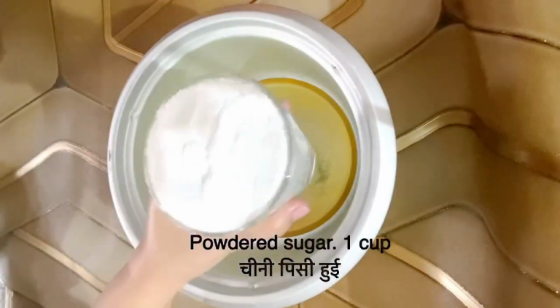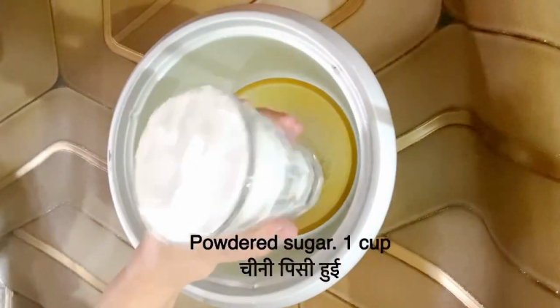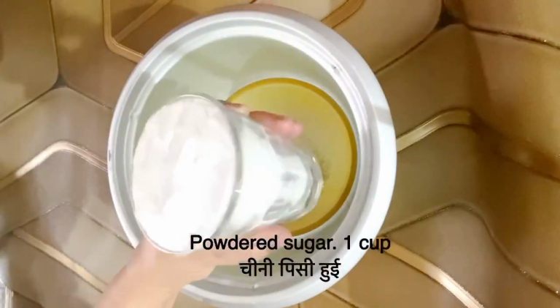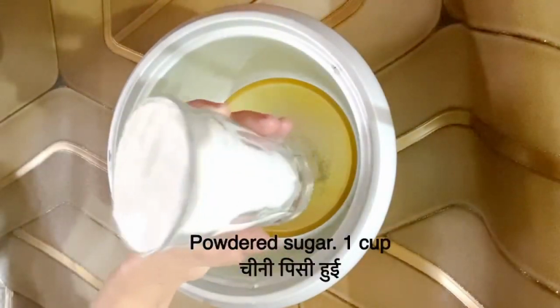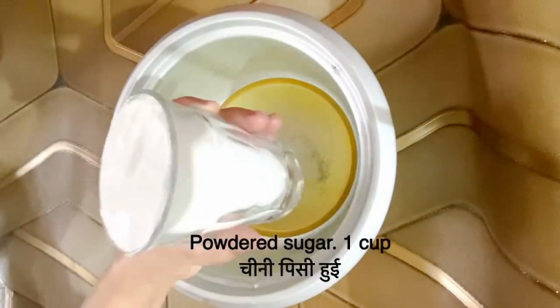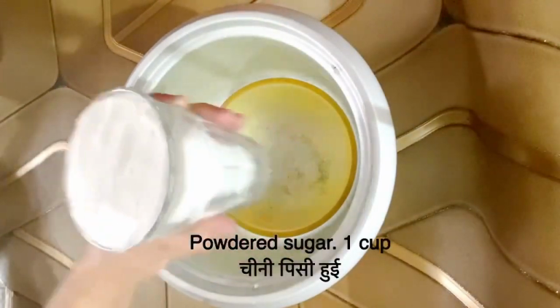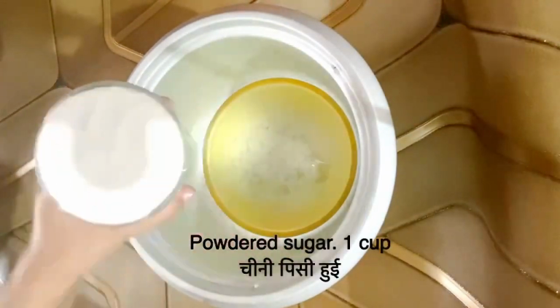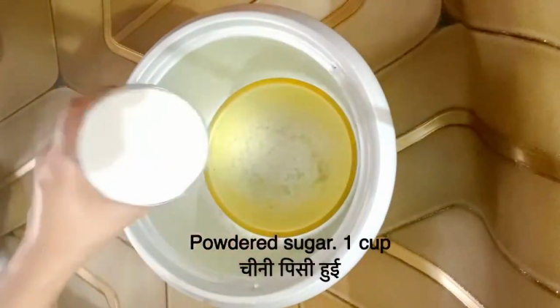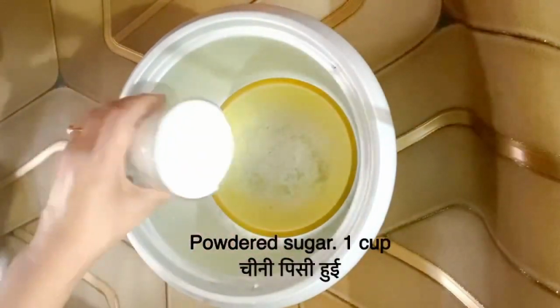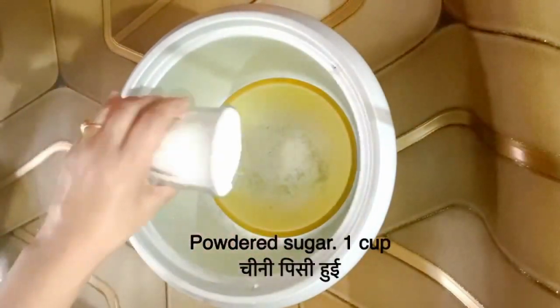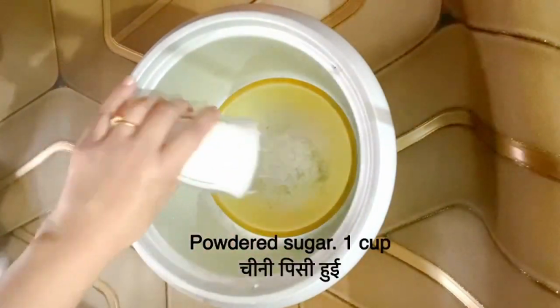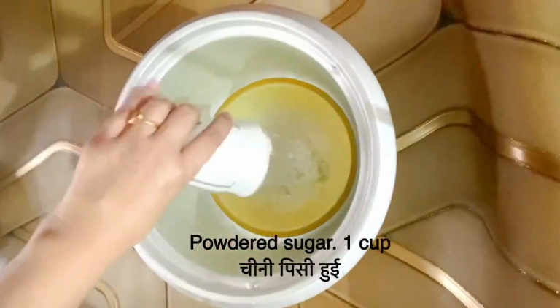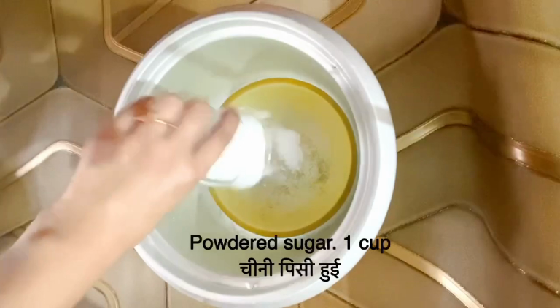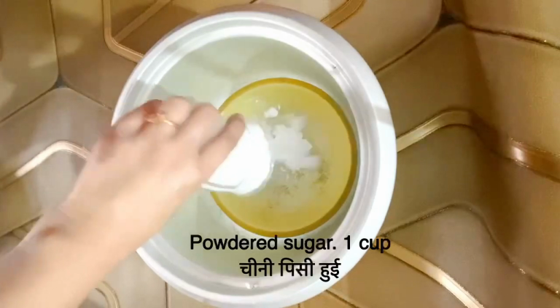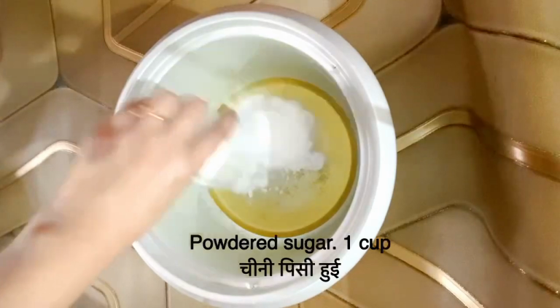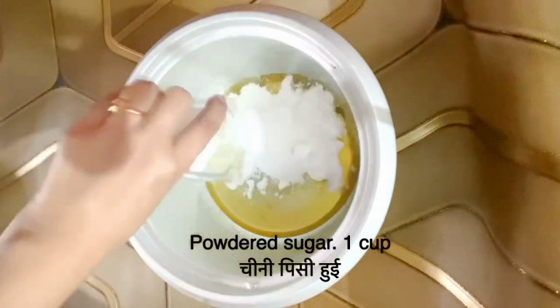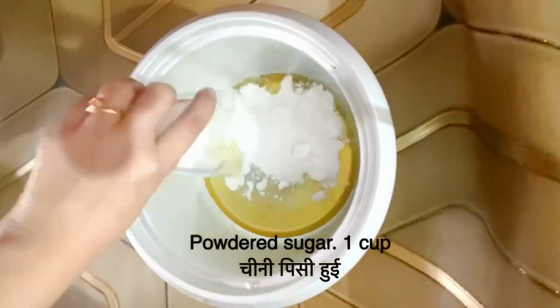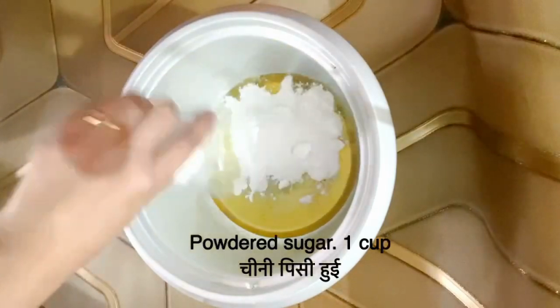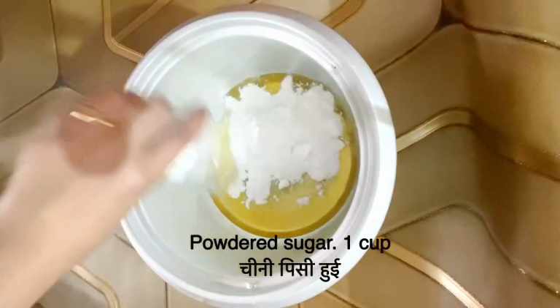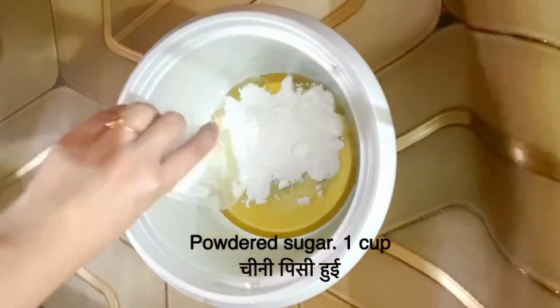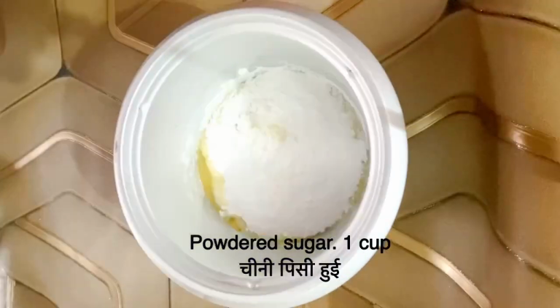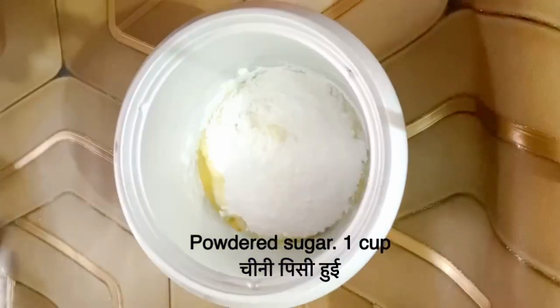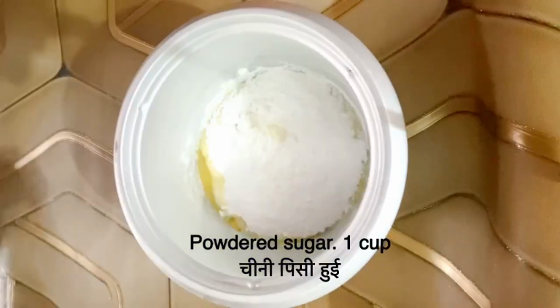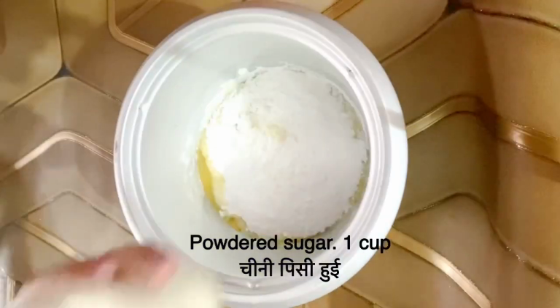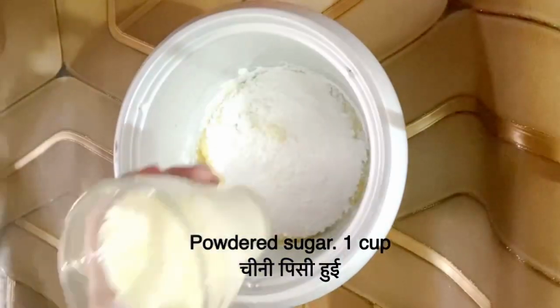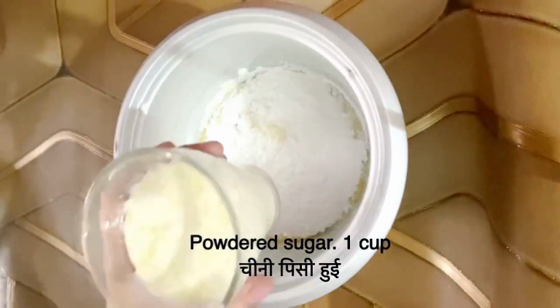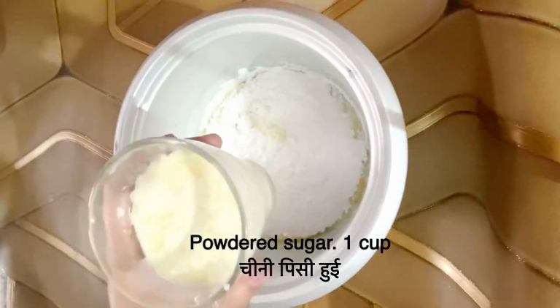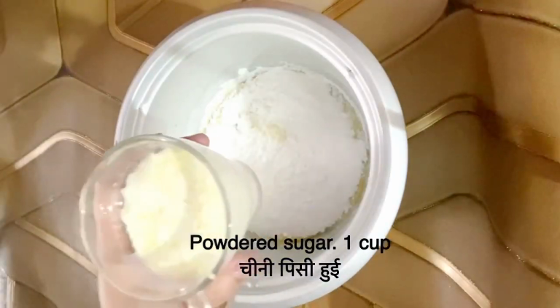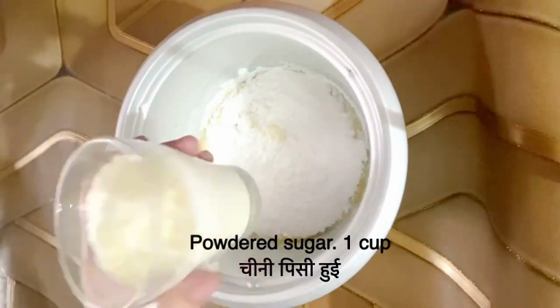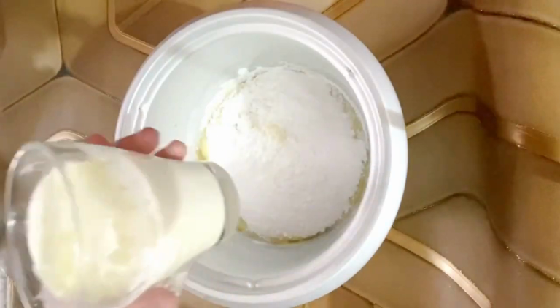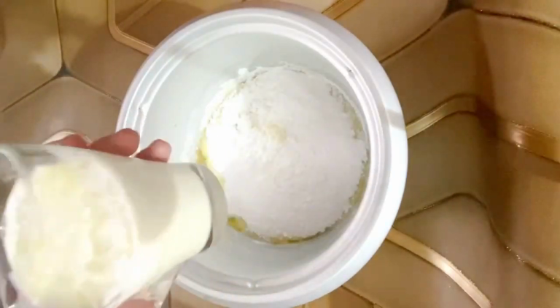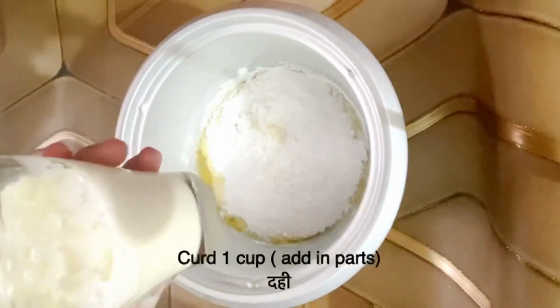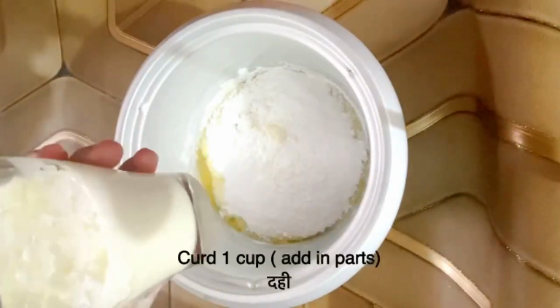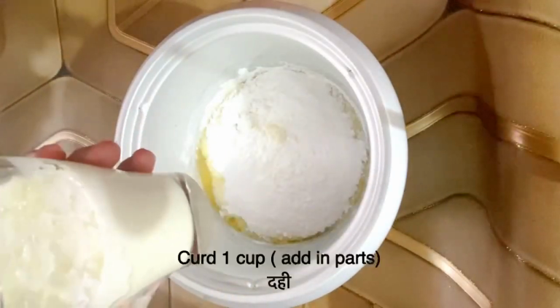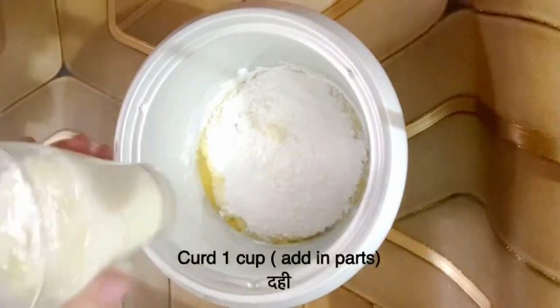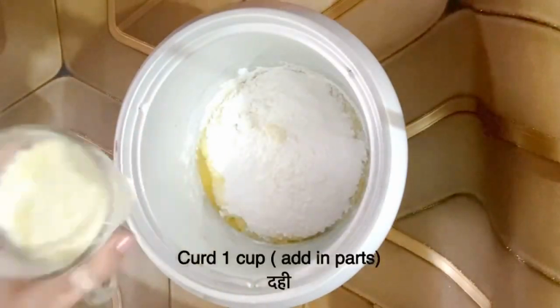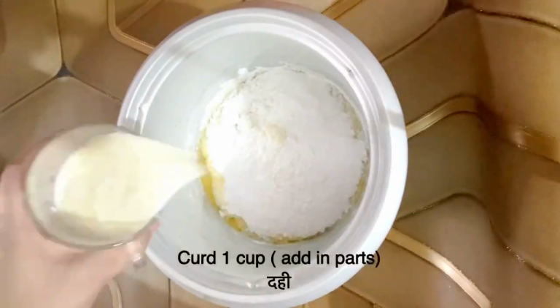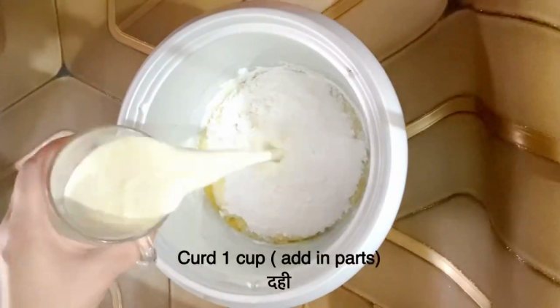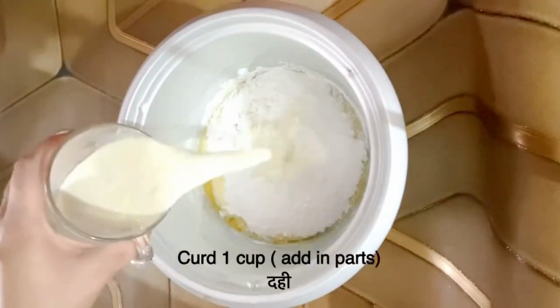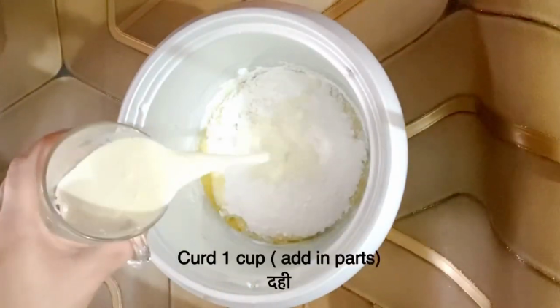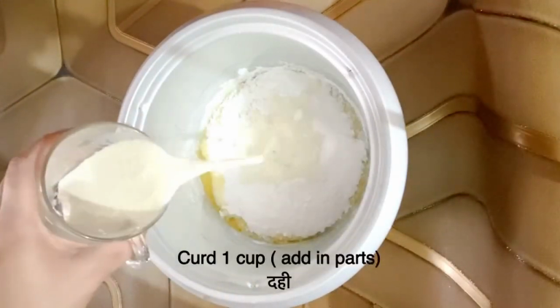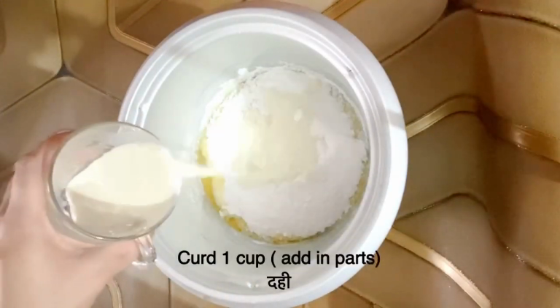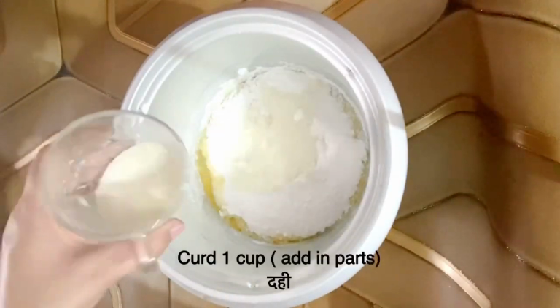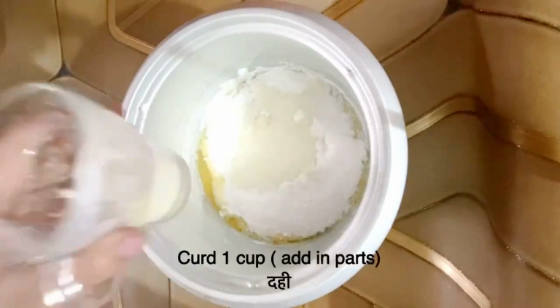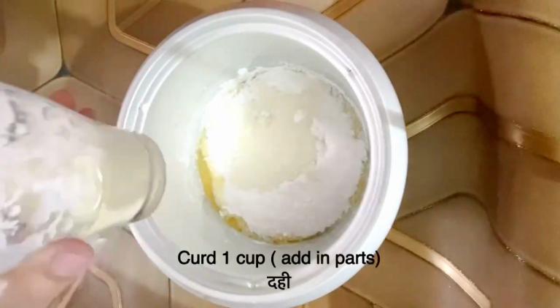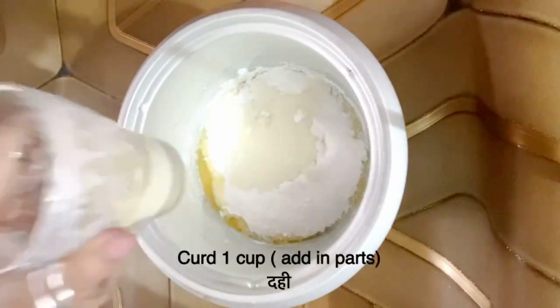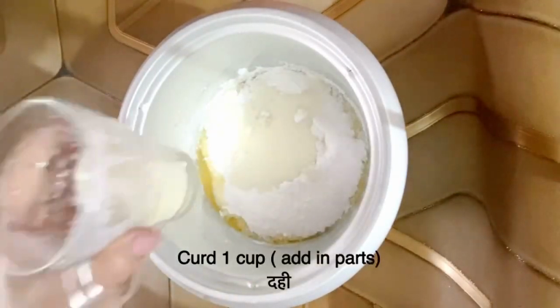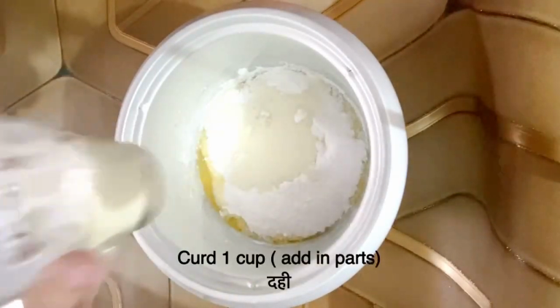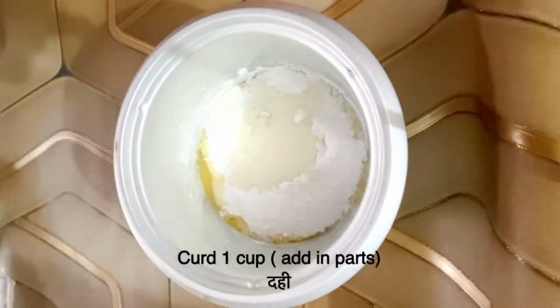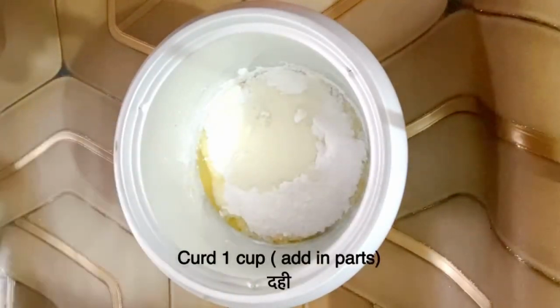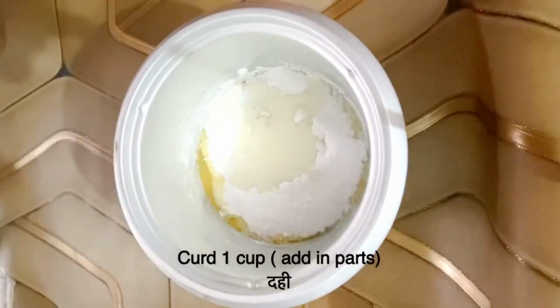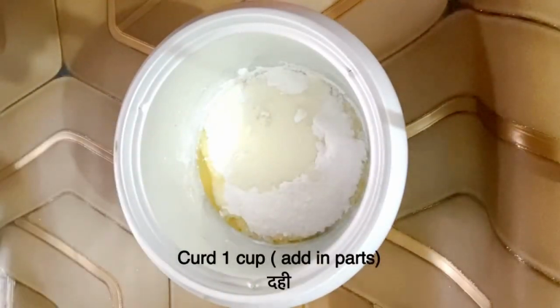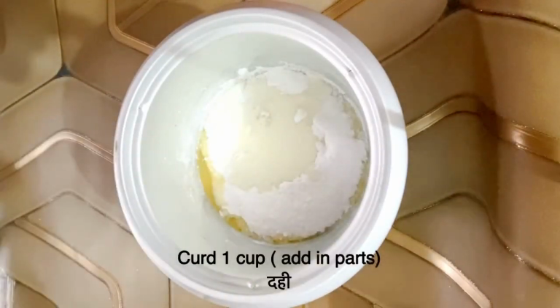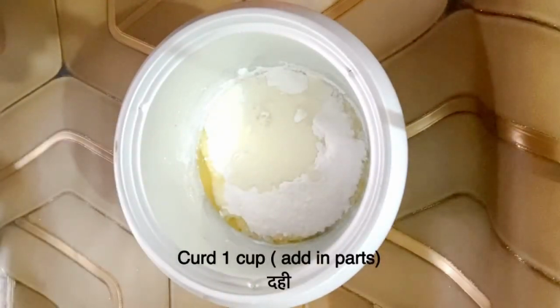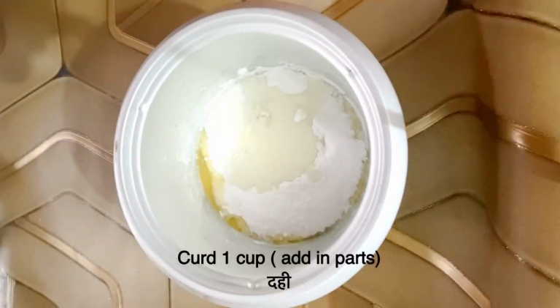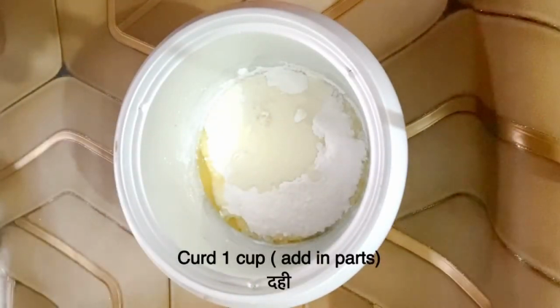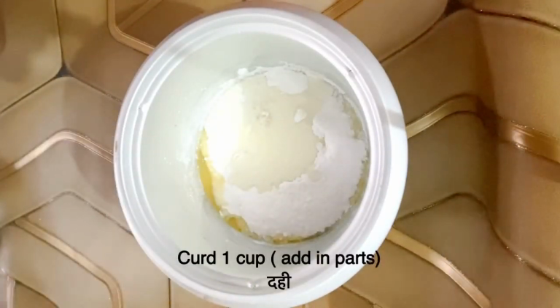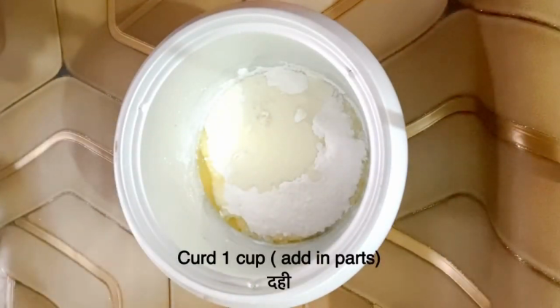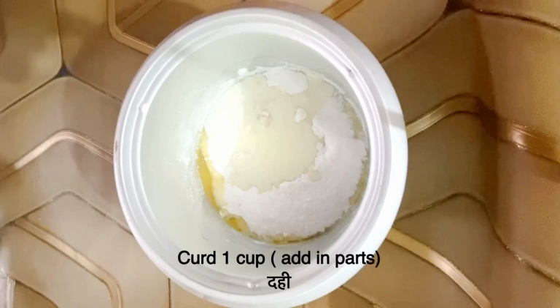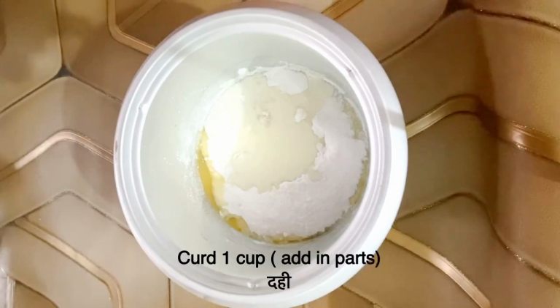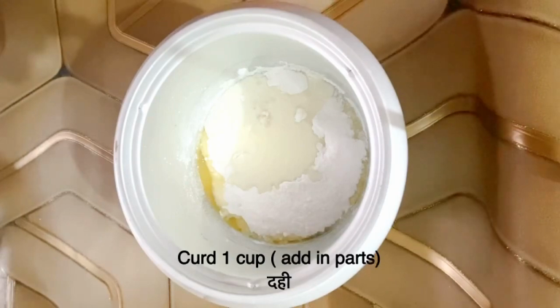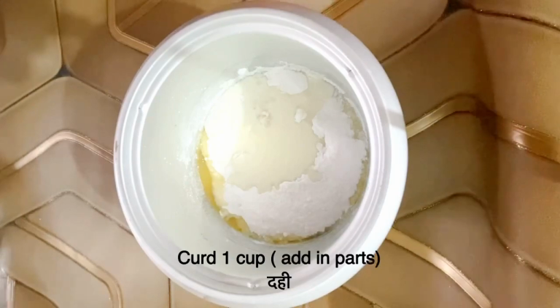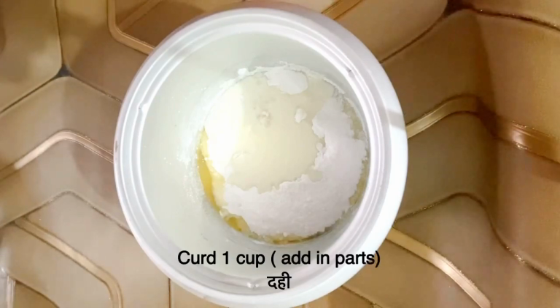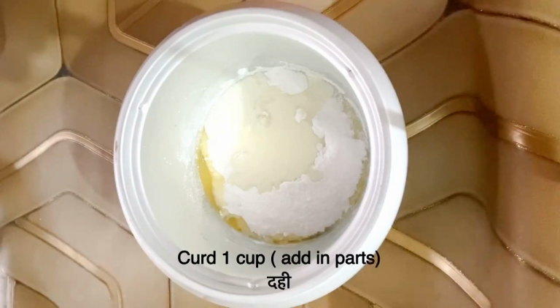We will take 1 cup of powdered sugar and 1 cup of milk. We will mix it a little bit.